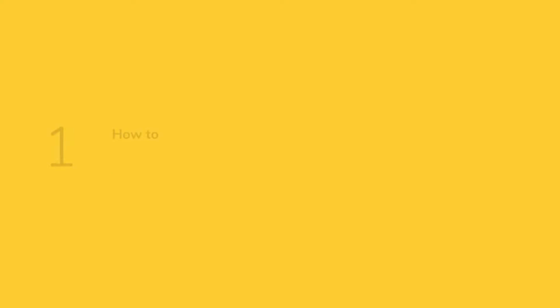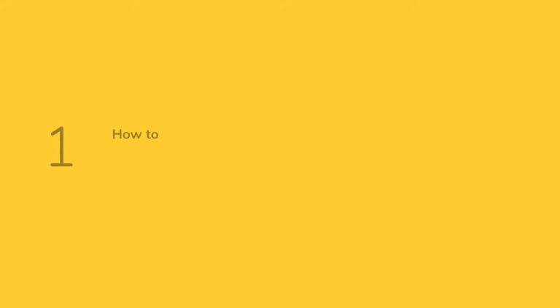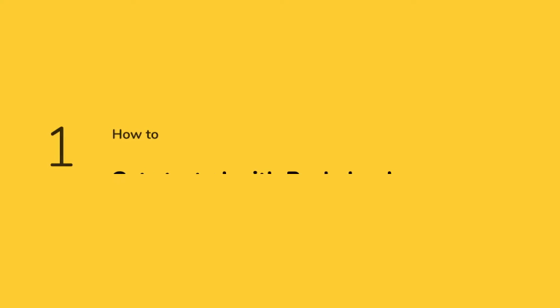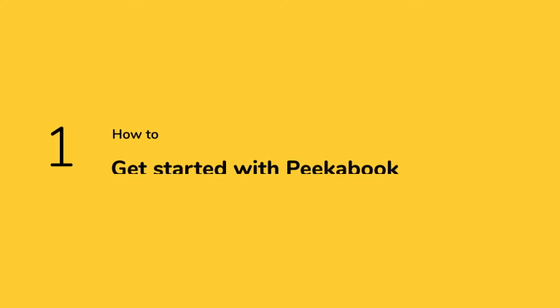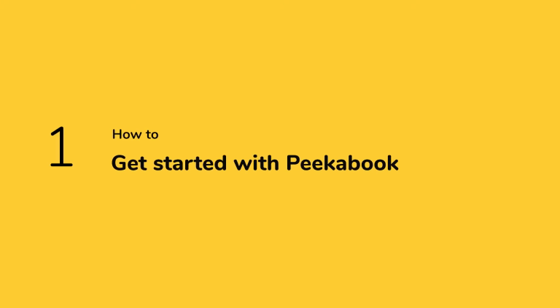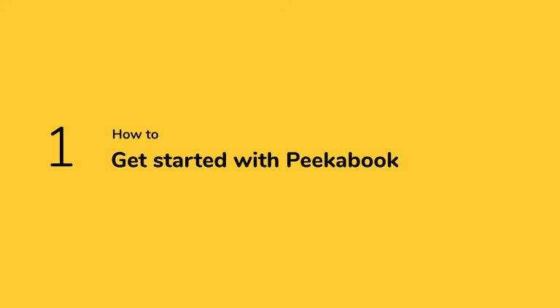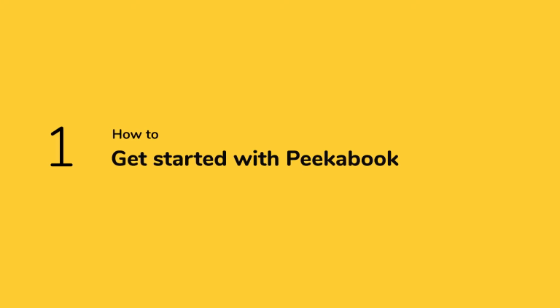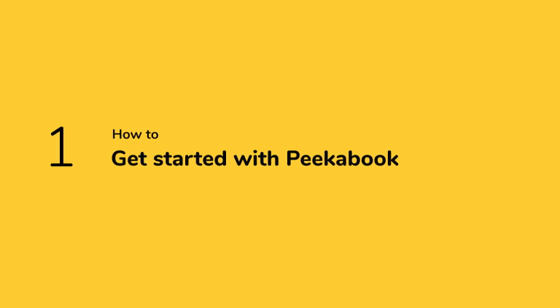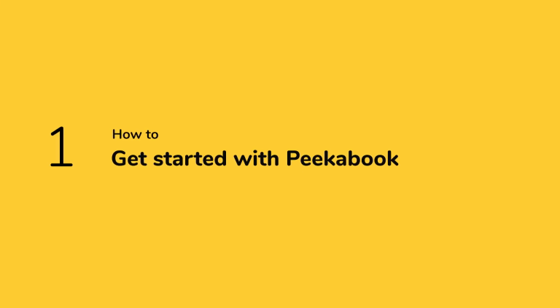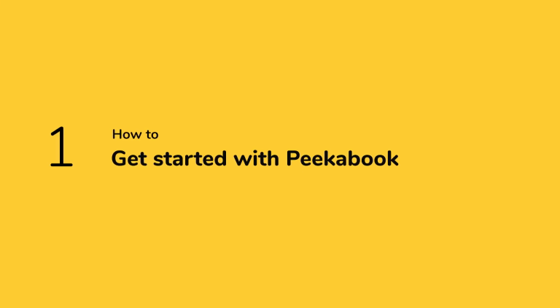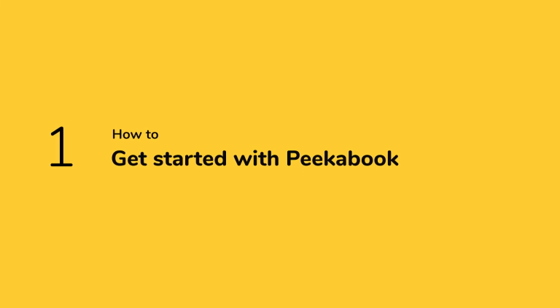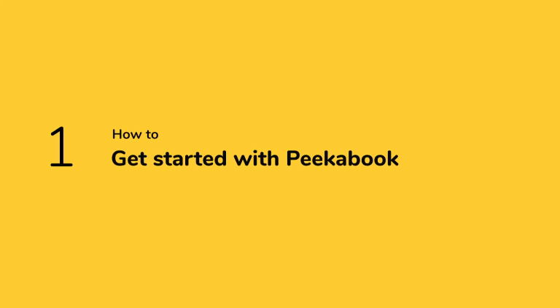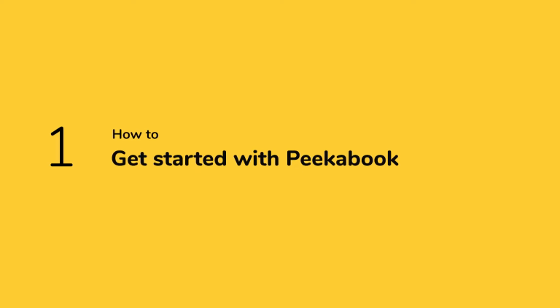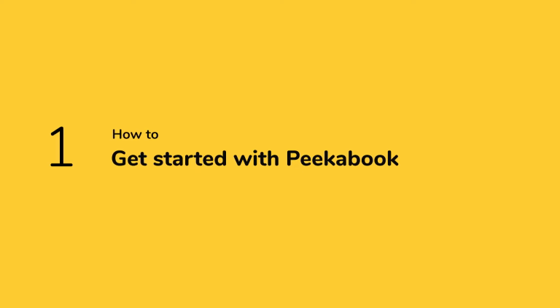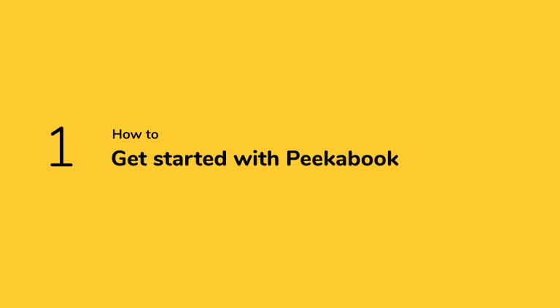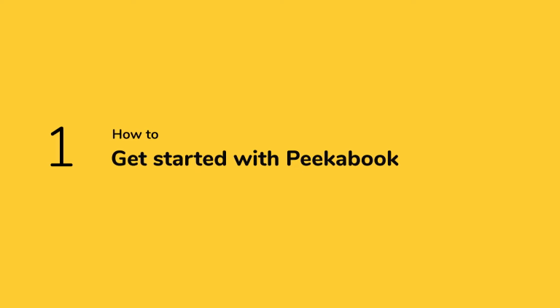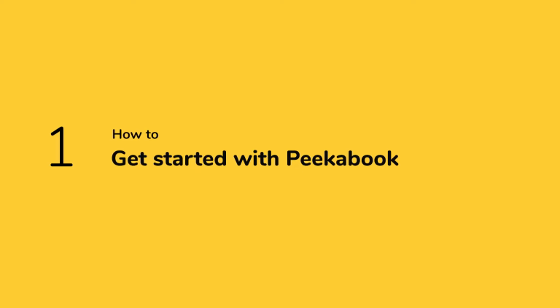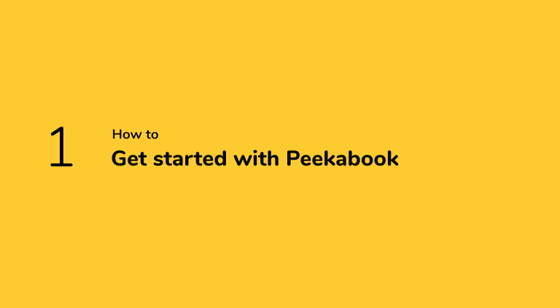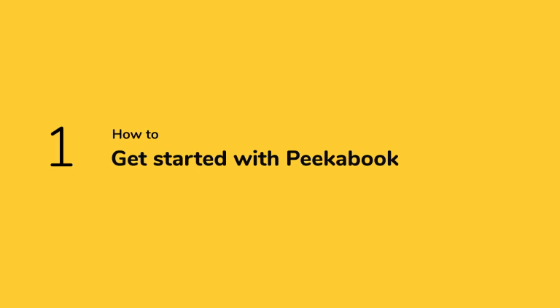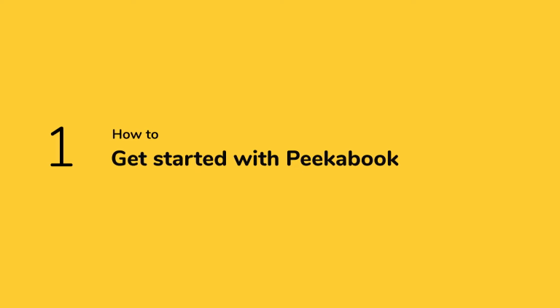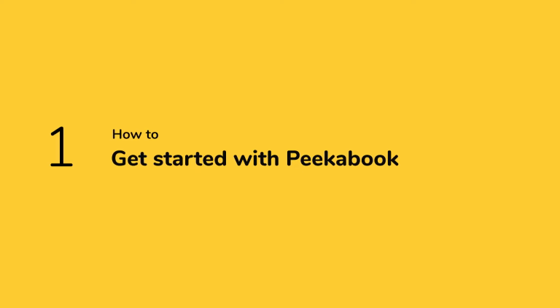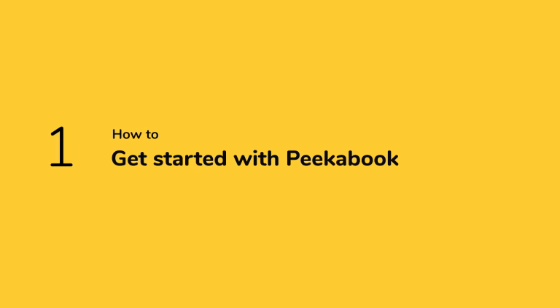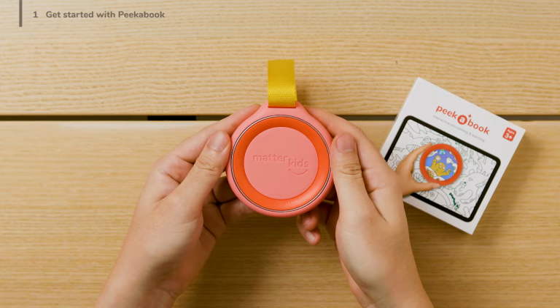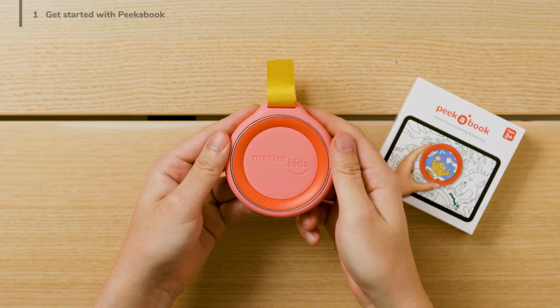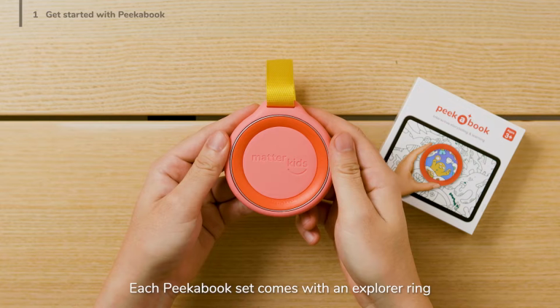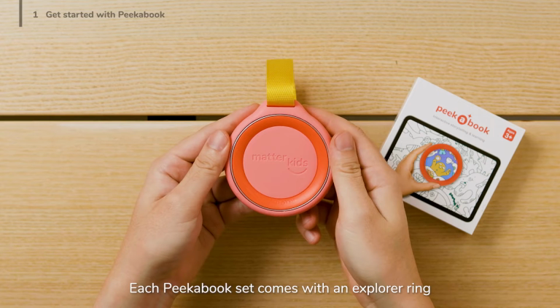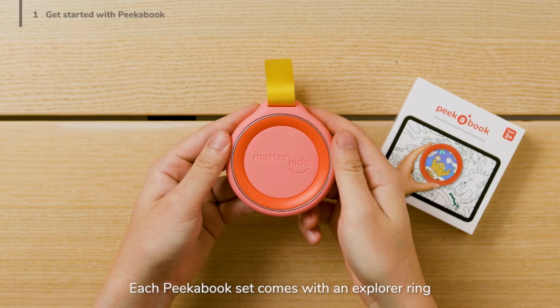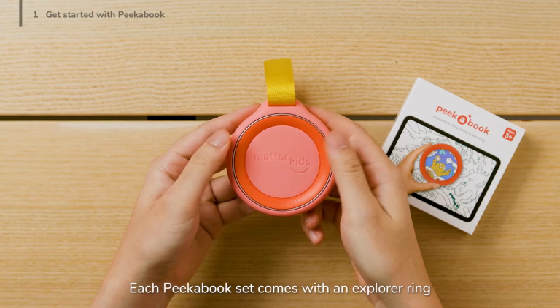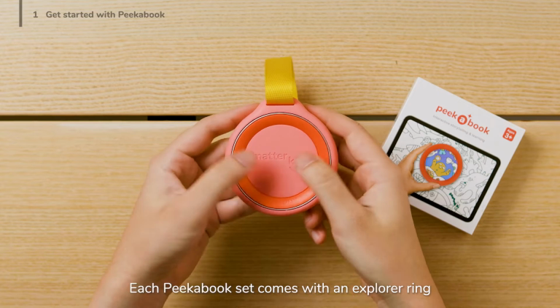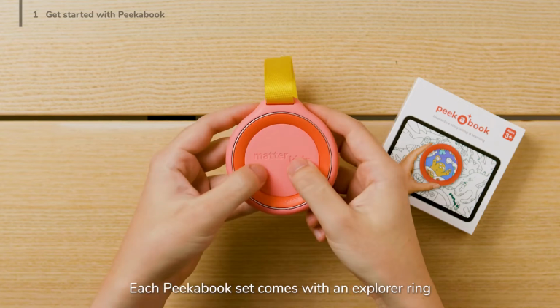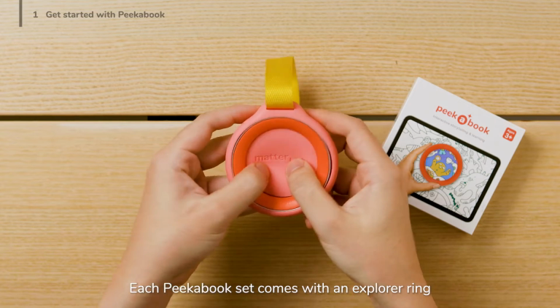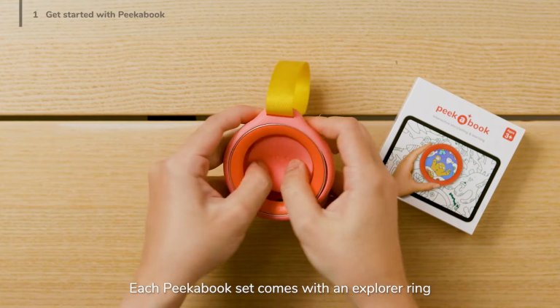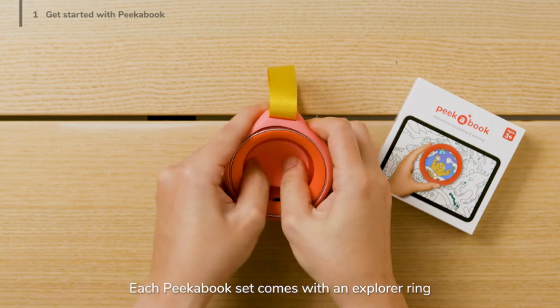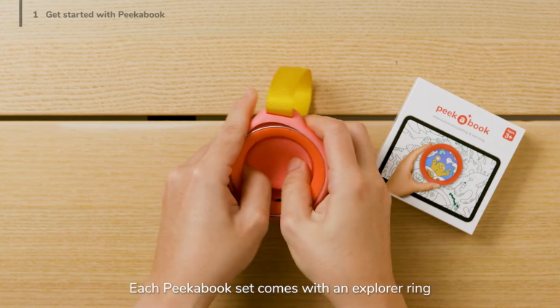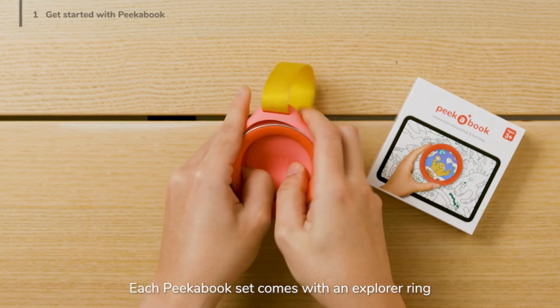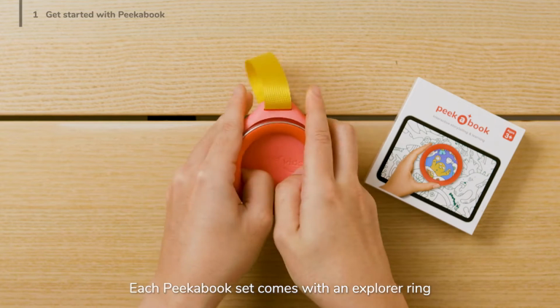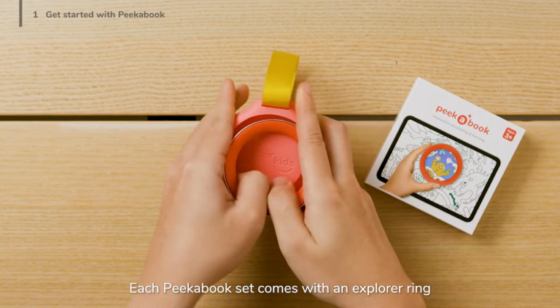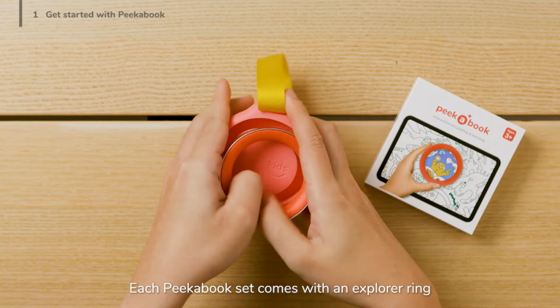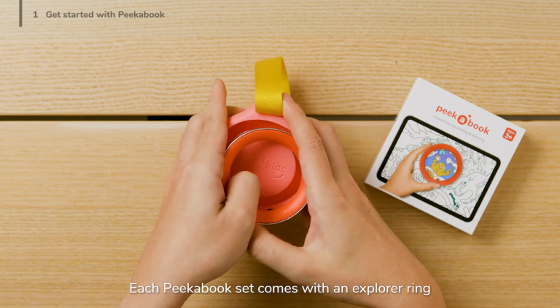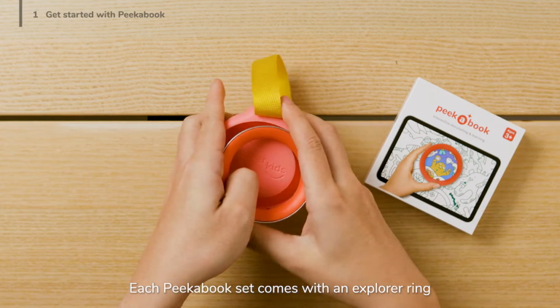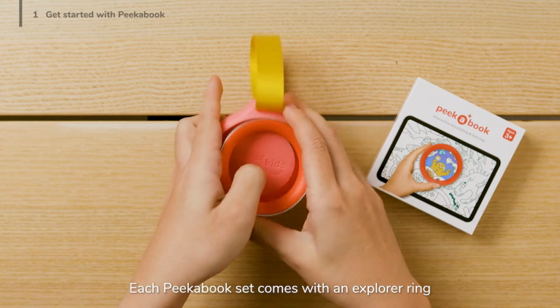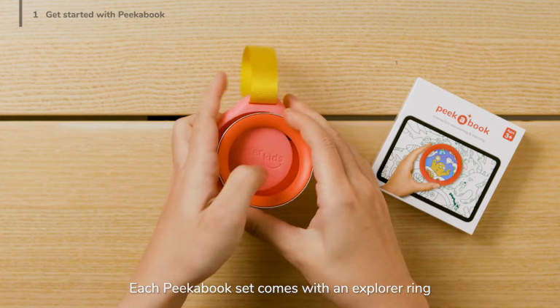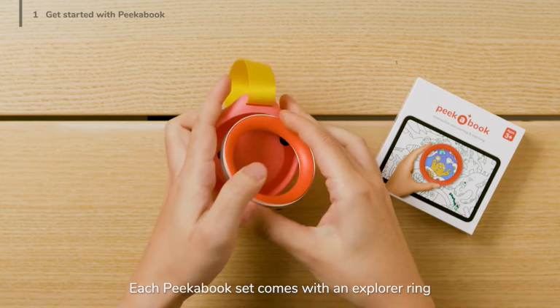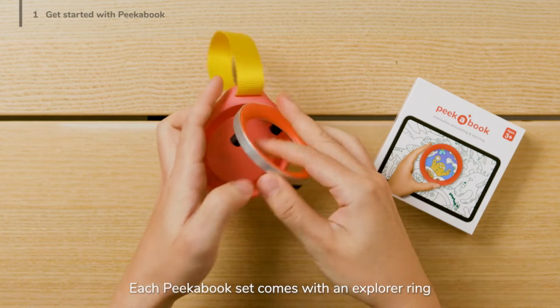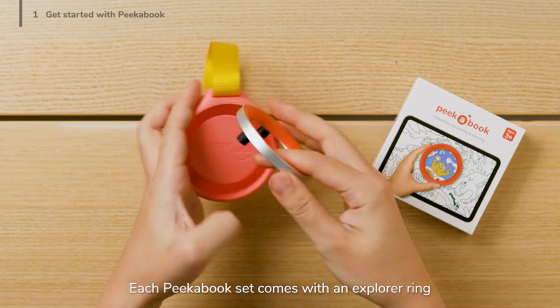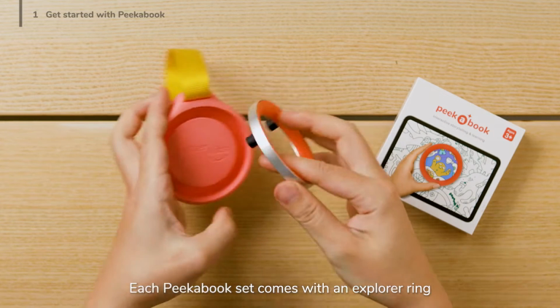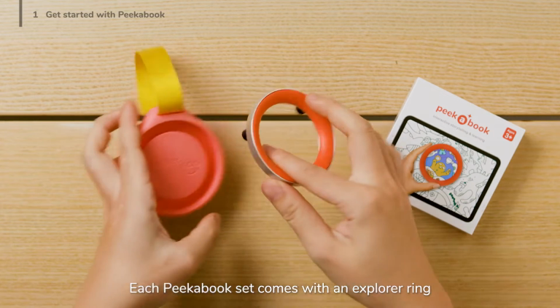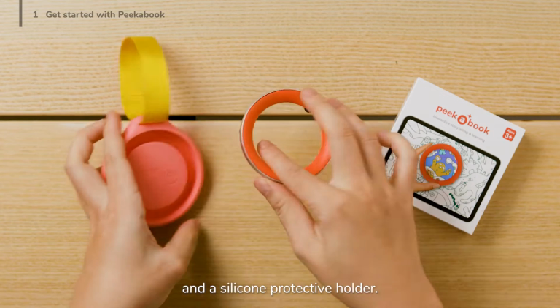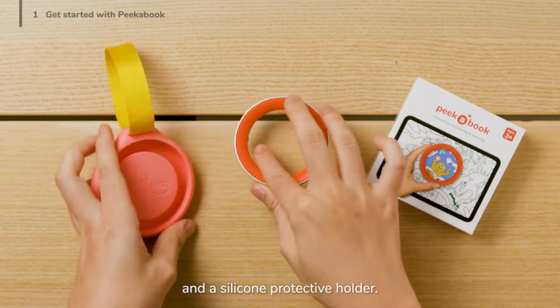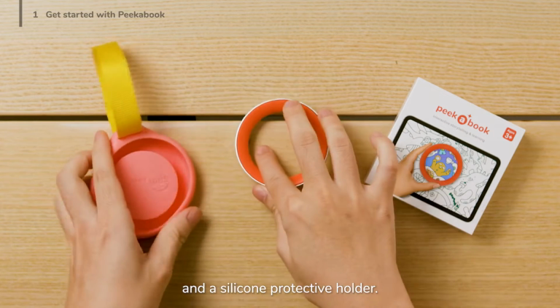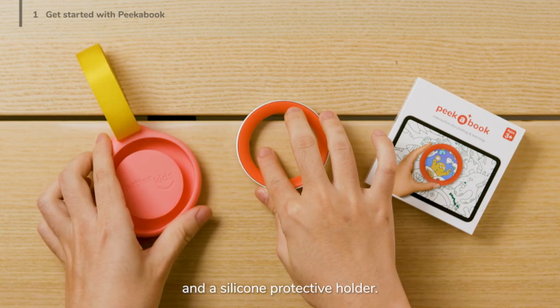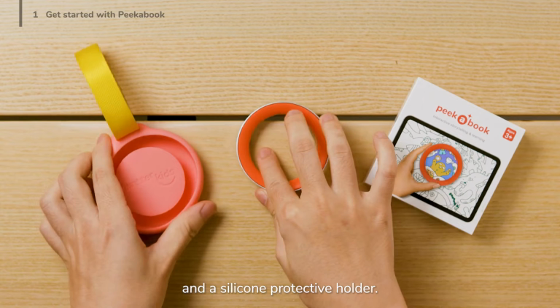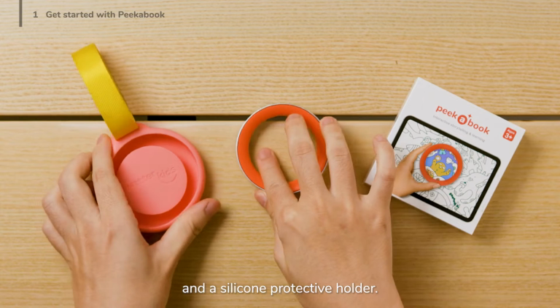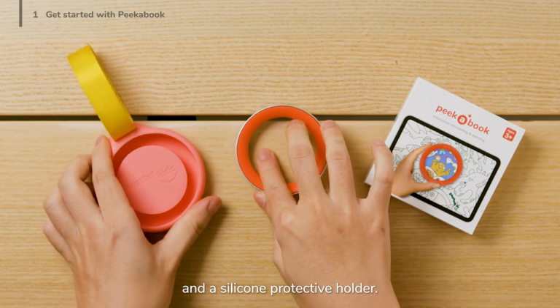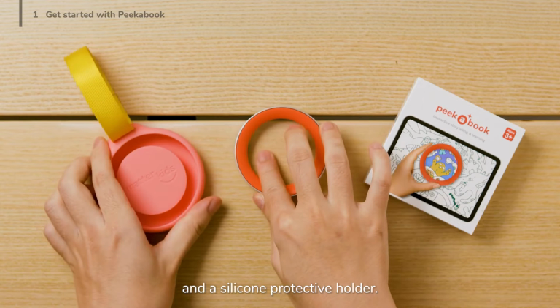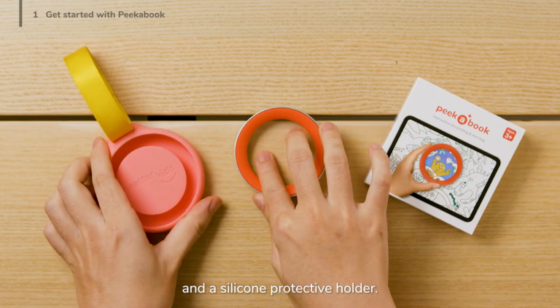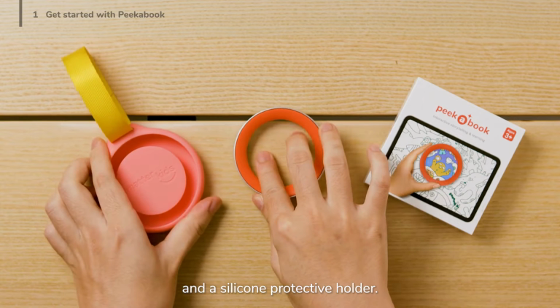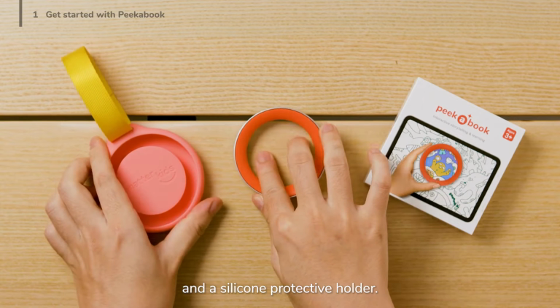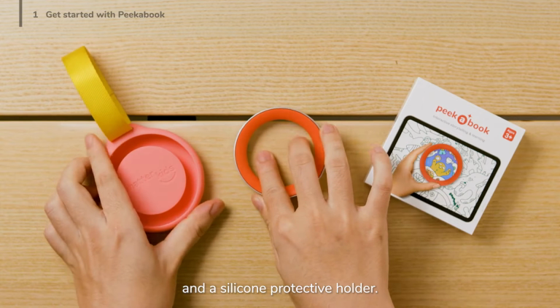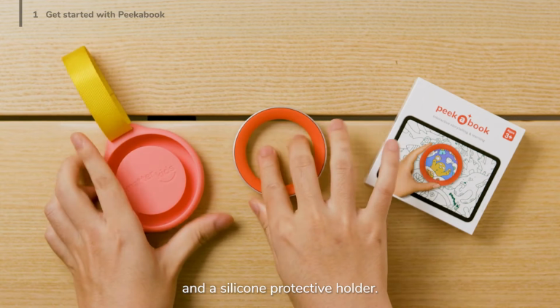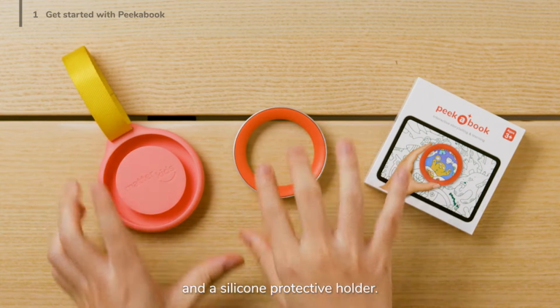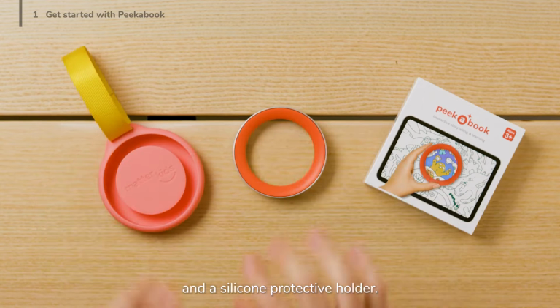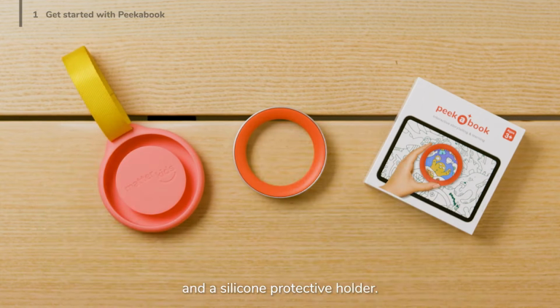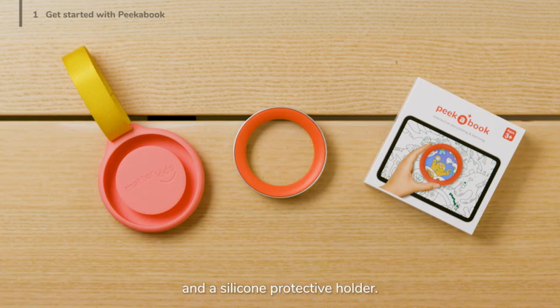How to get started with Peekabook. Each Peekabook set comes with an Explorer ring and a silicone protective holder.